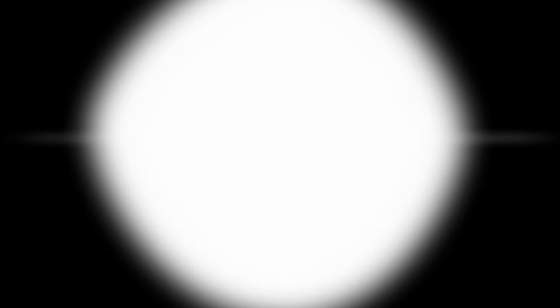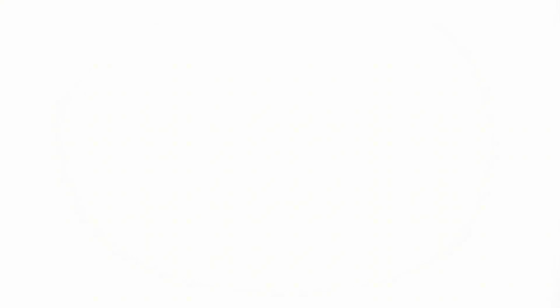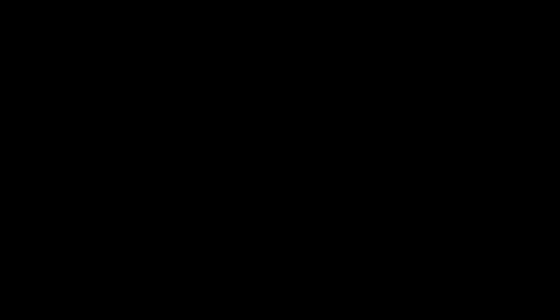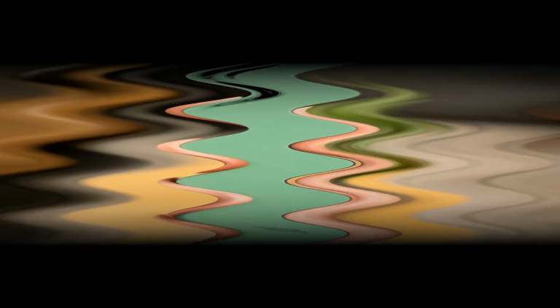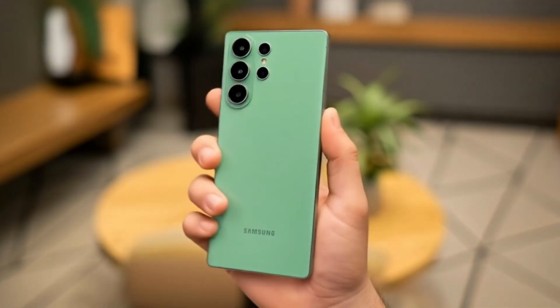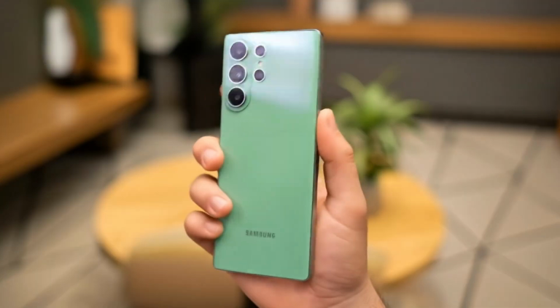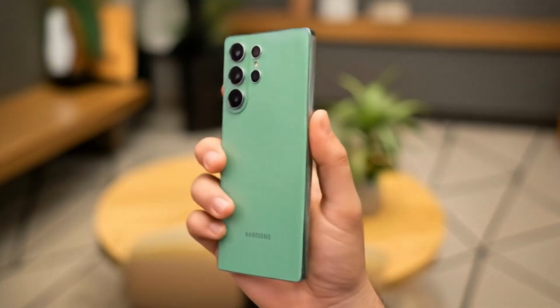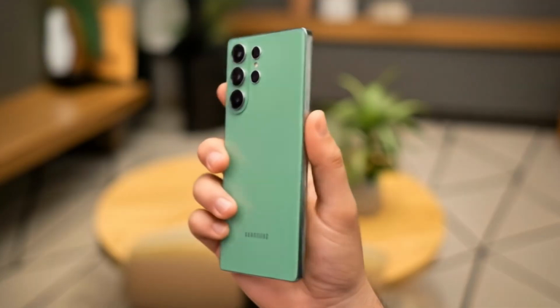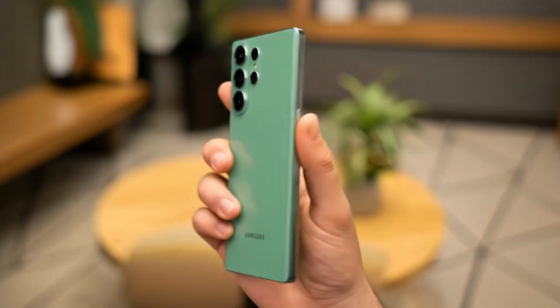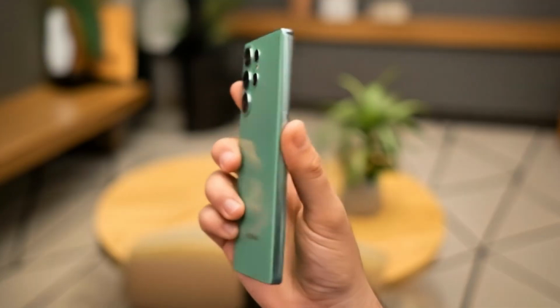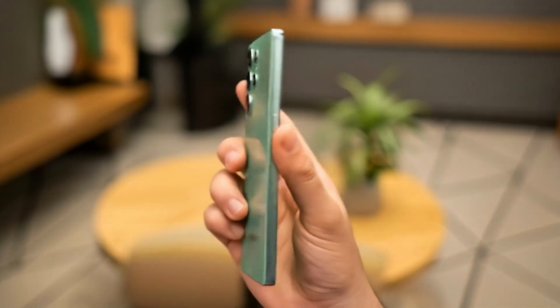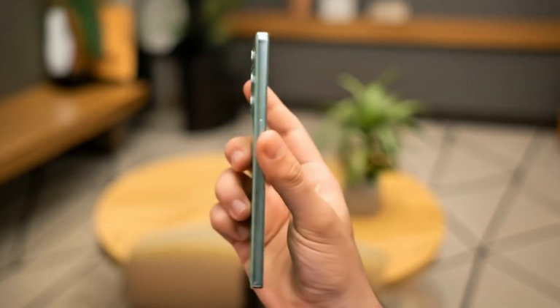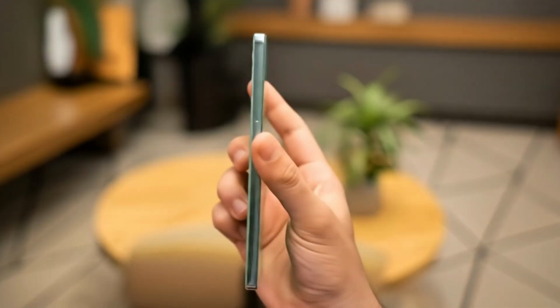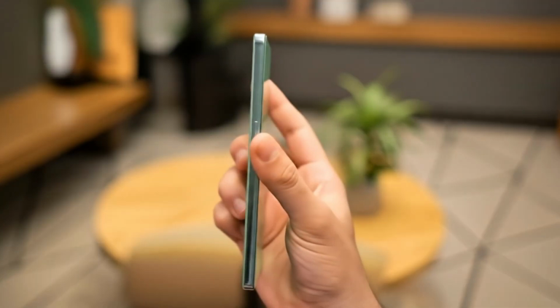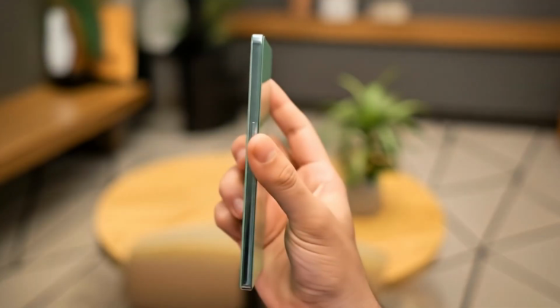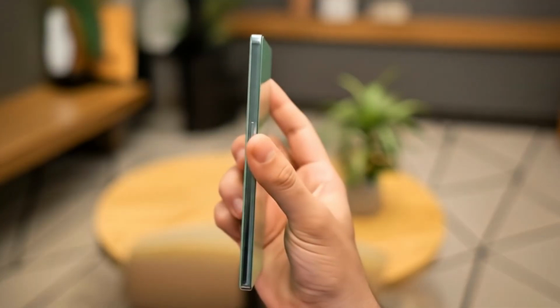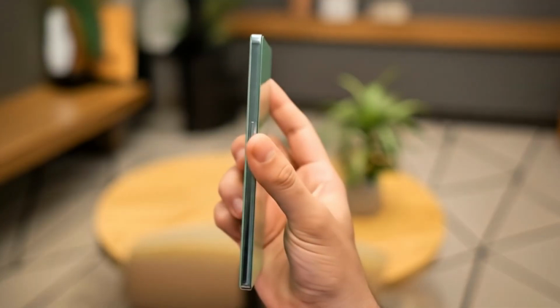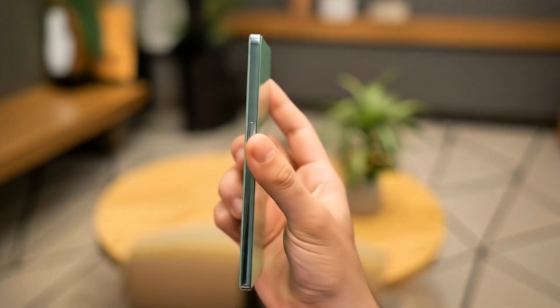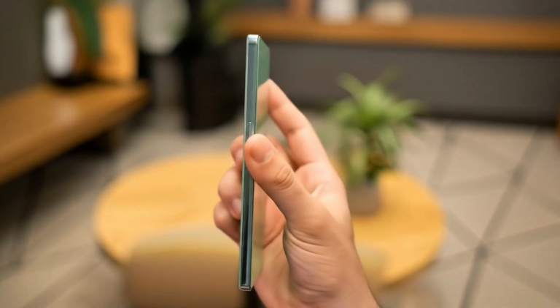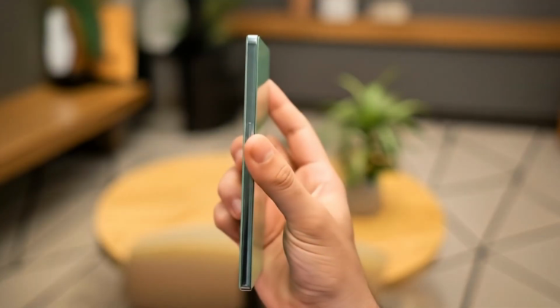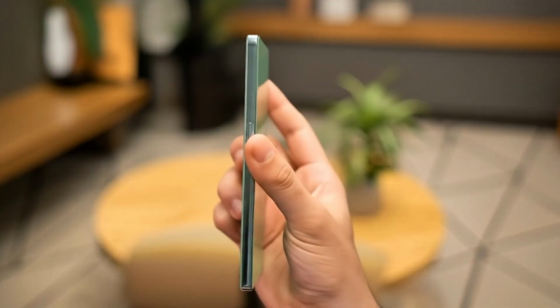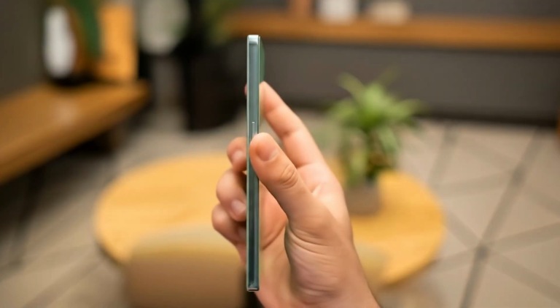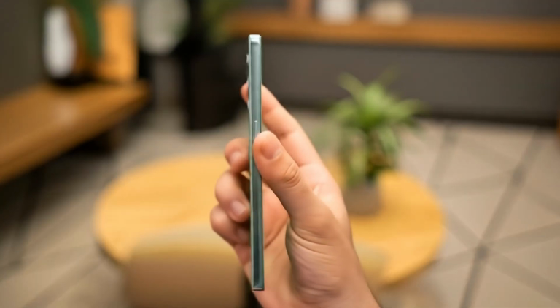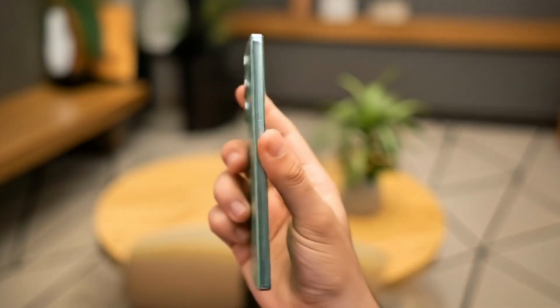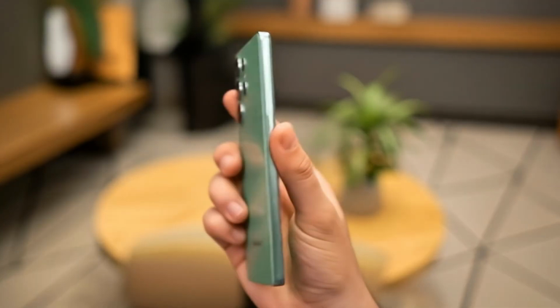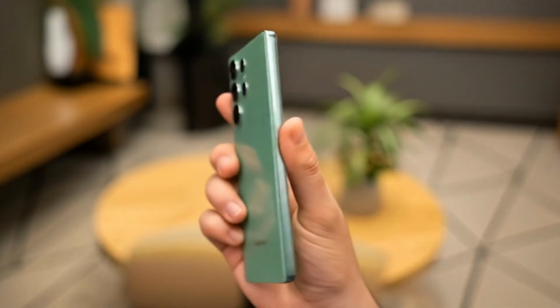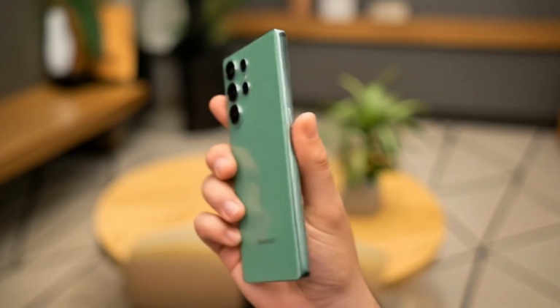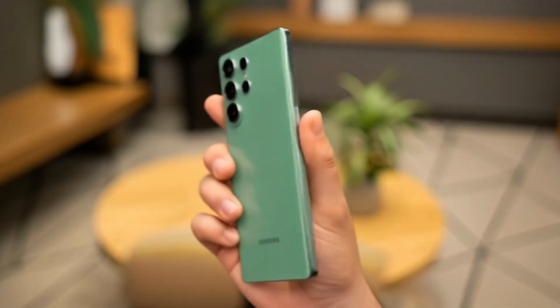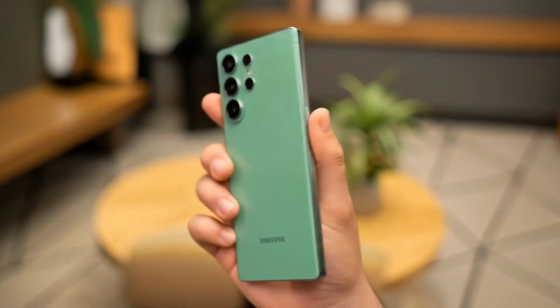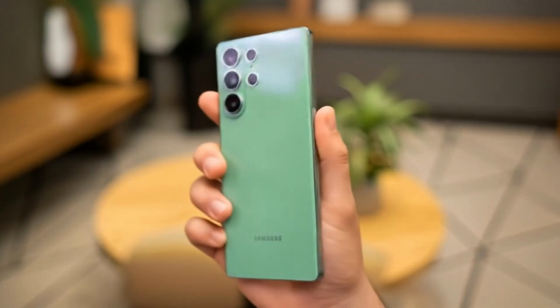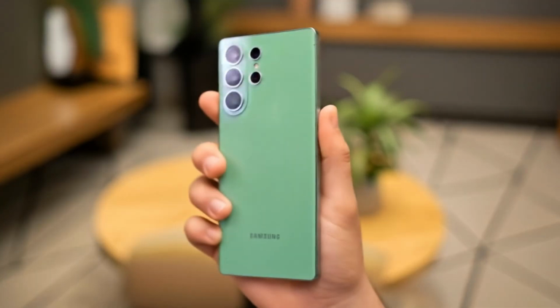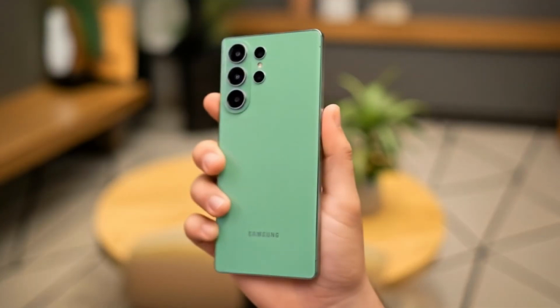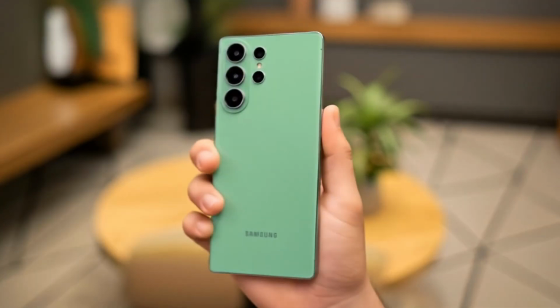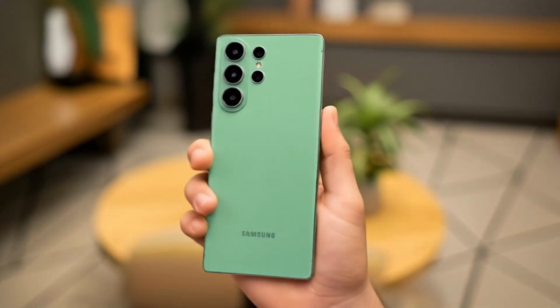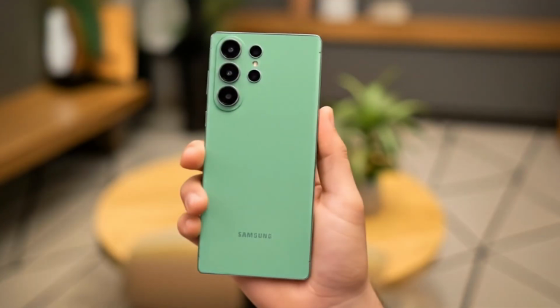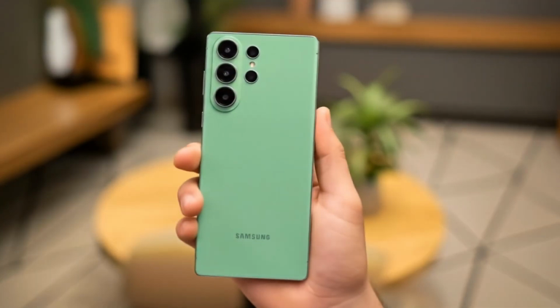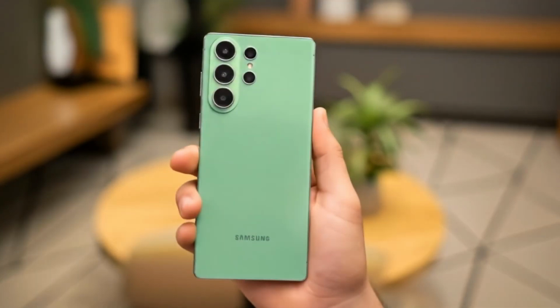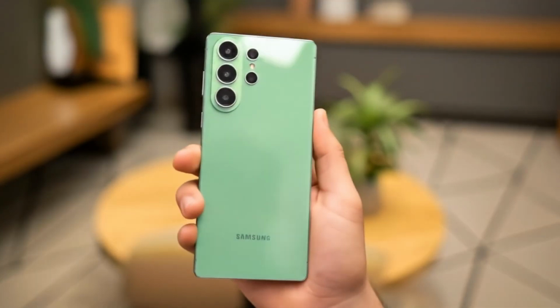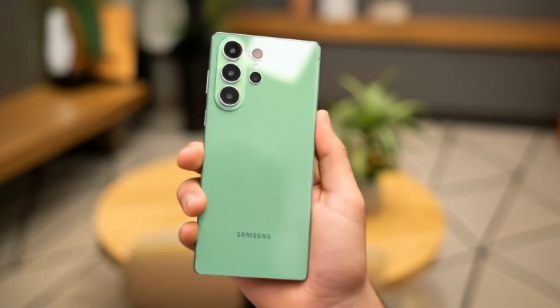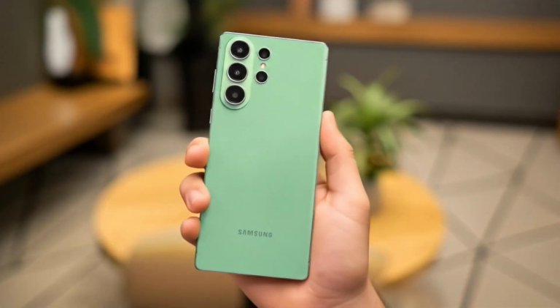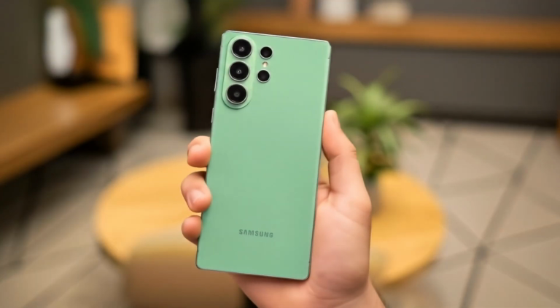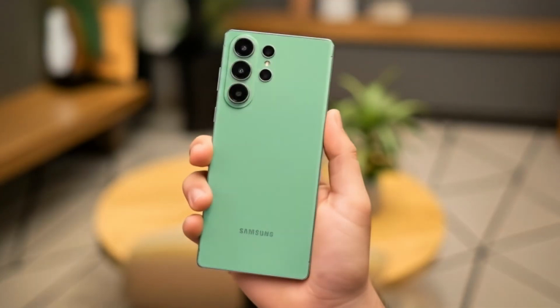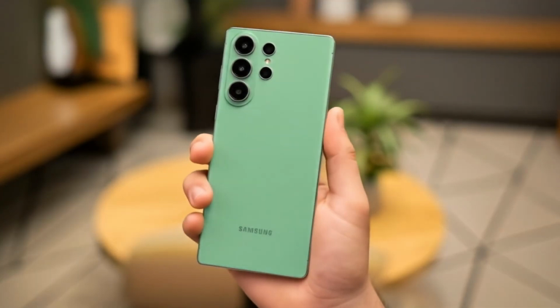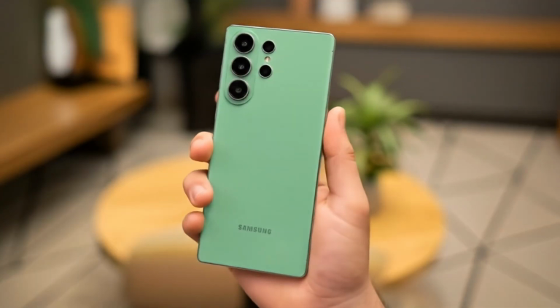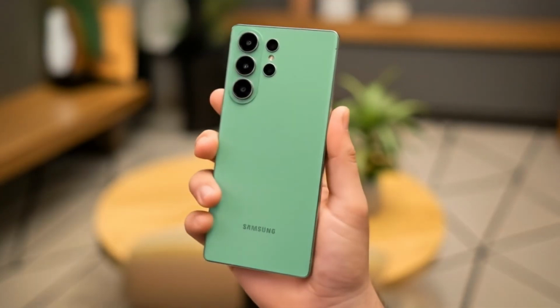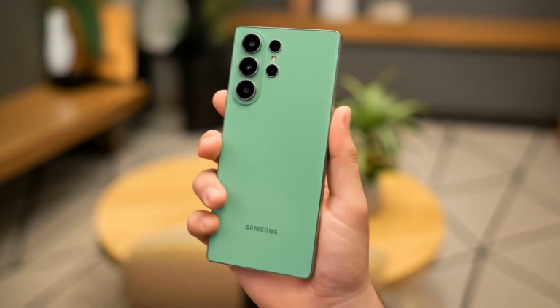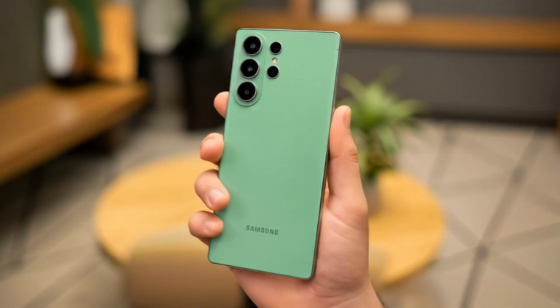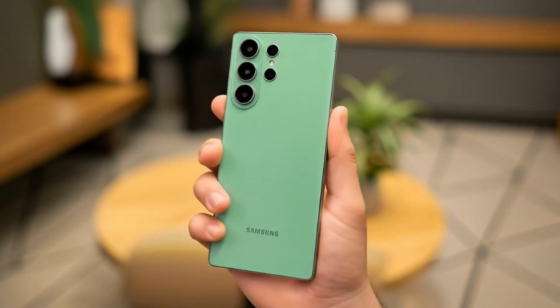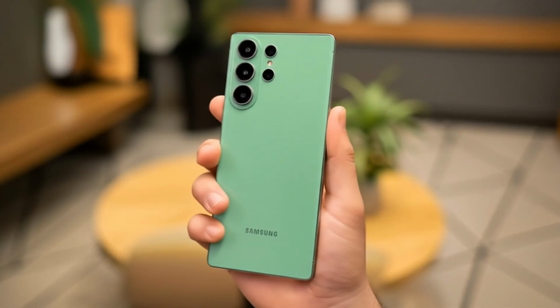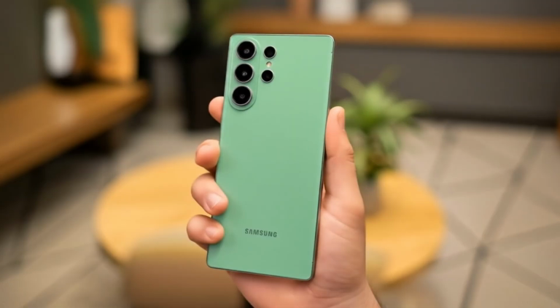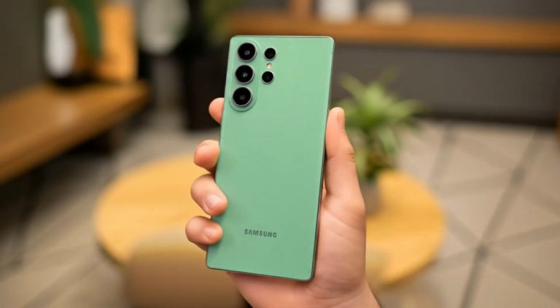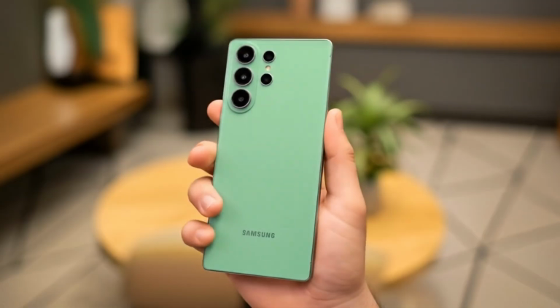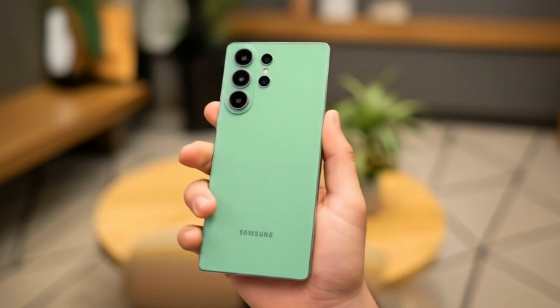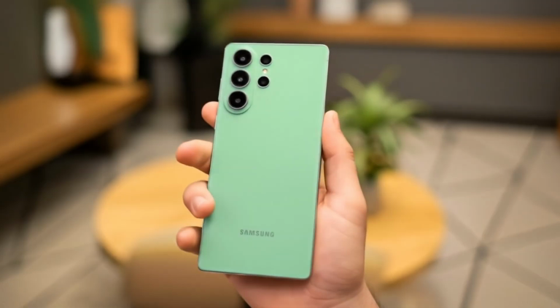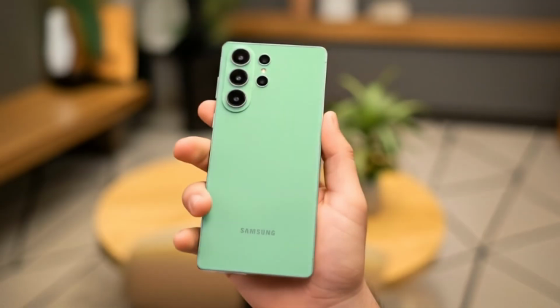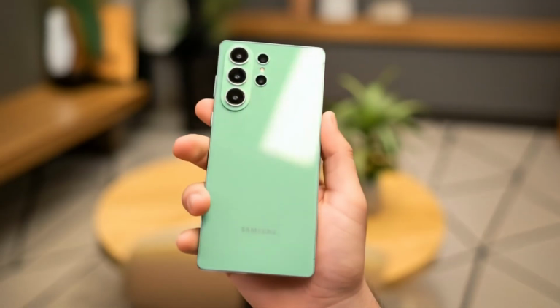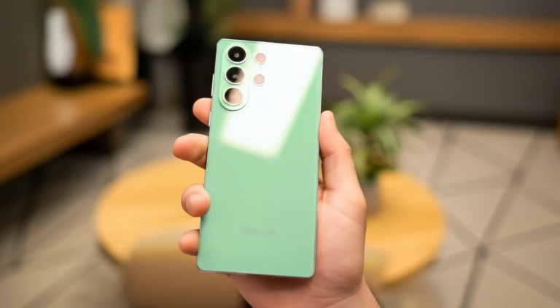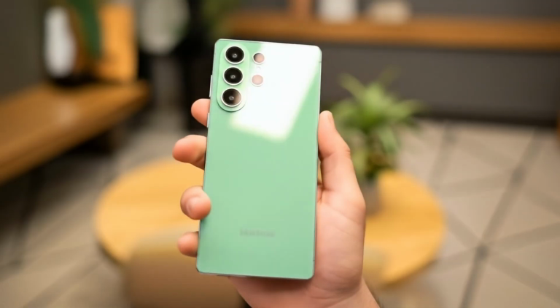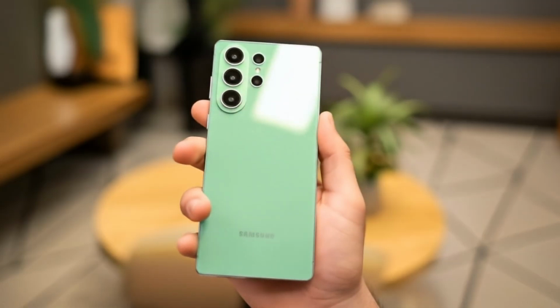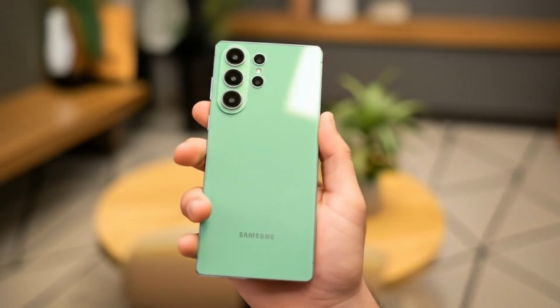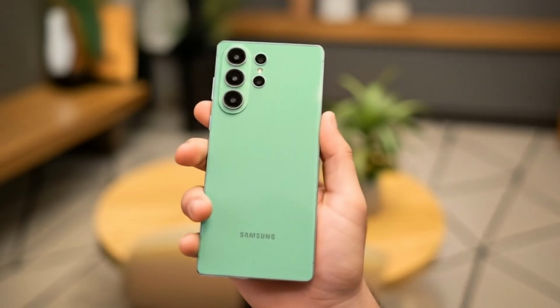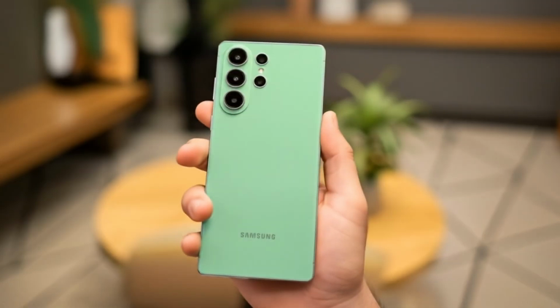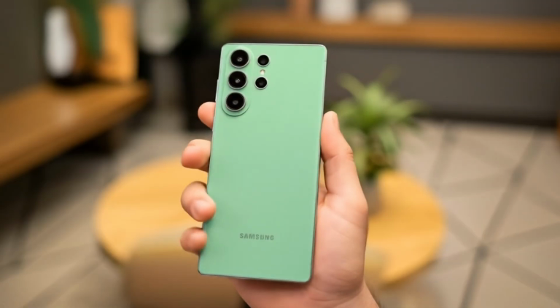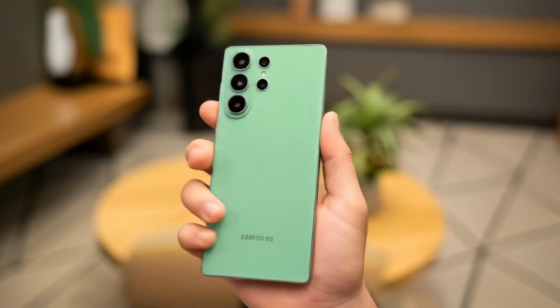Samsung is gearing up to shake the flagship world once again, and the Galaxy S26 Ultra might just be its boldest move yet.